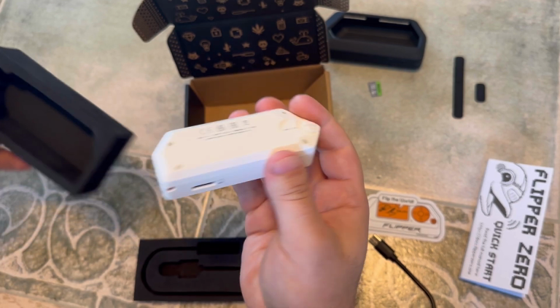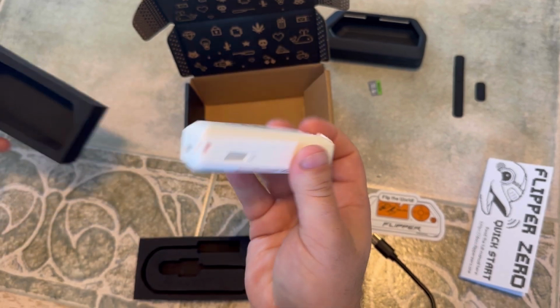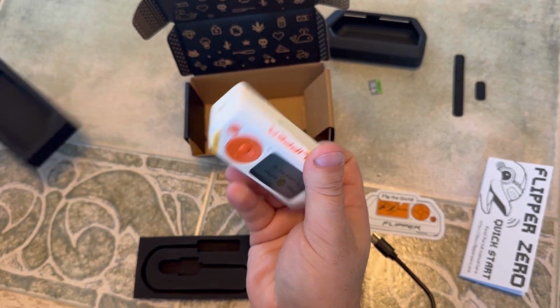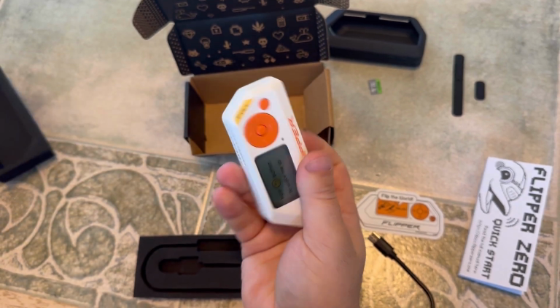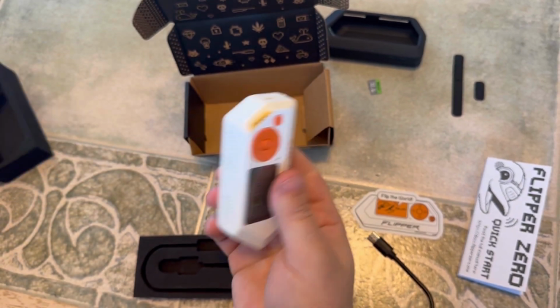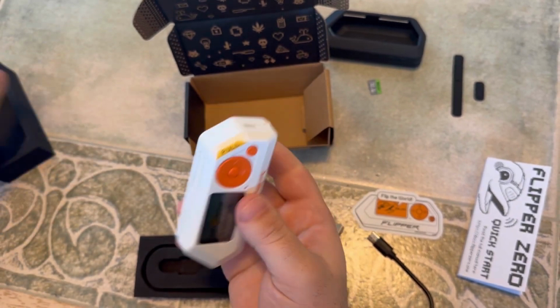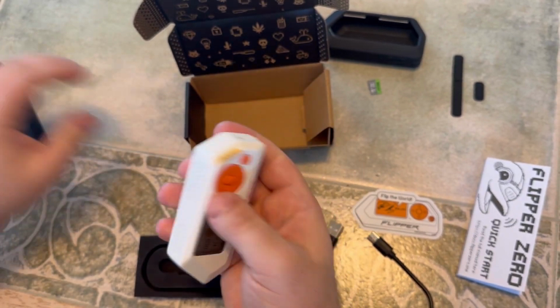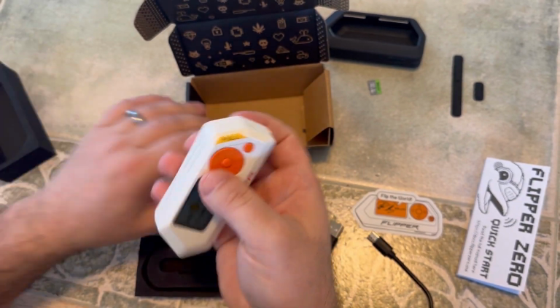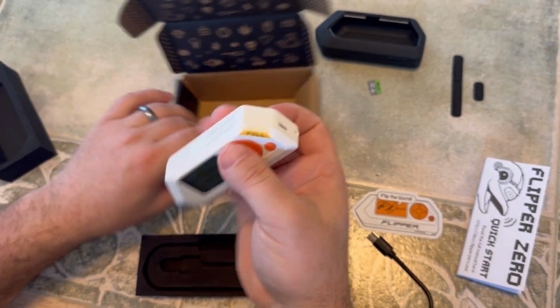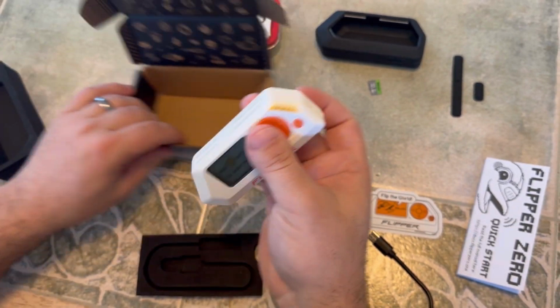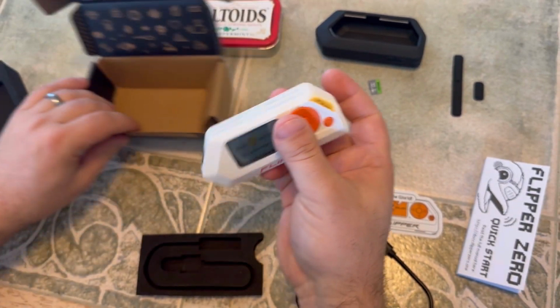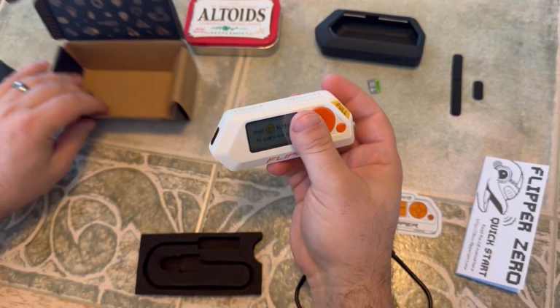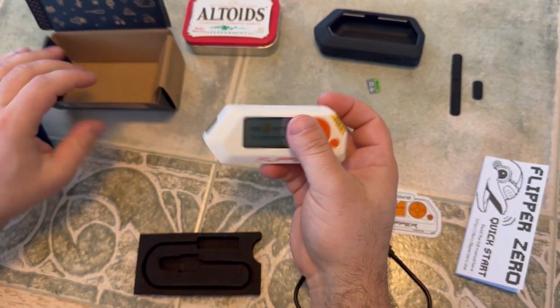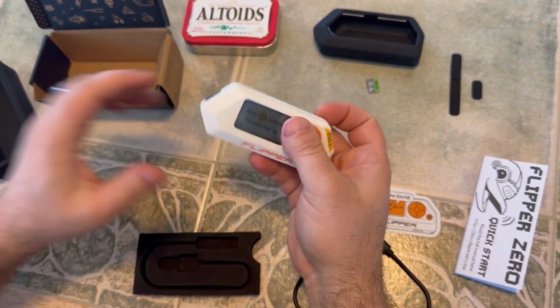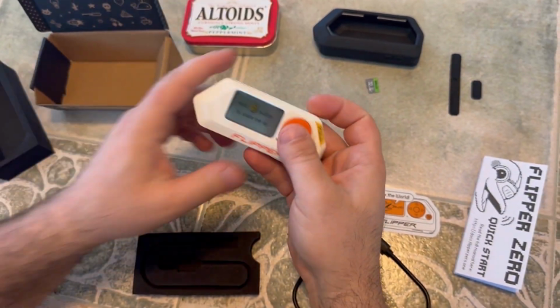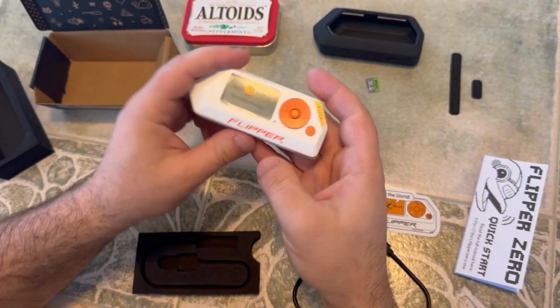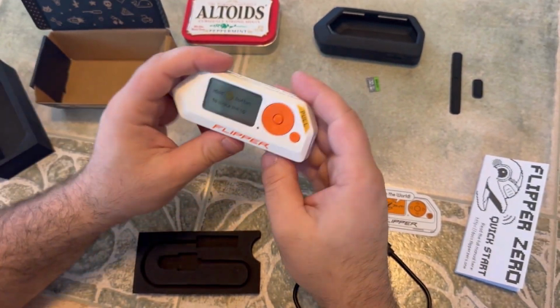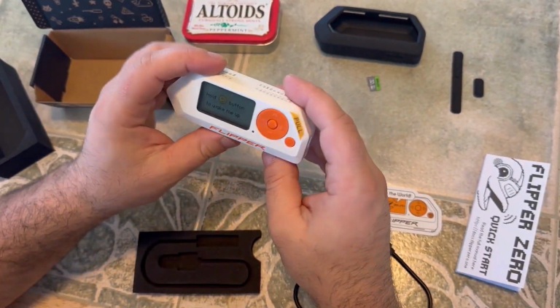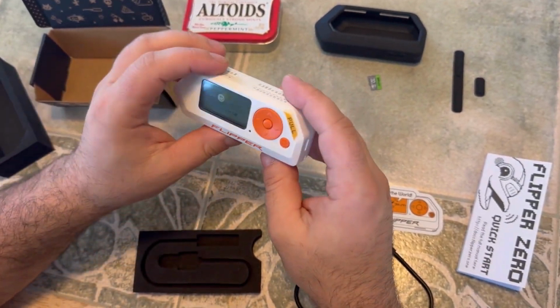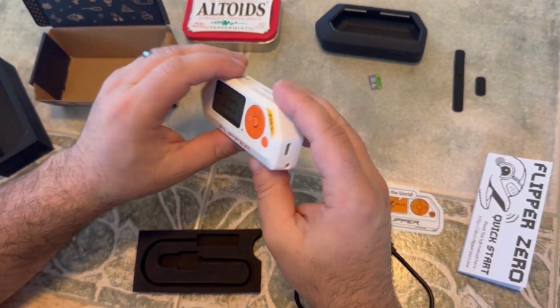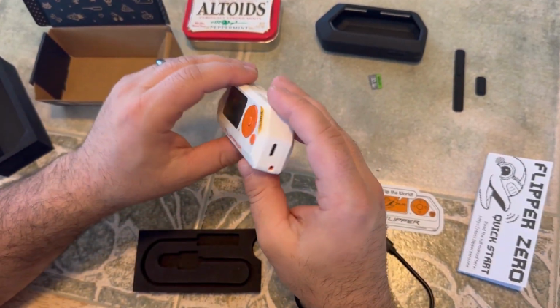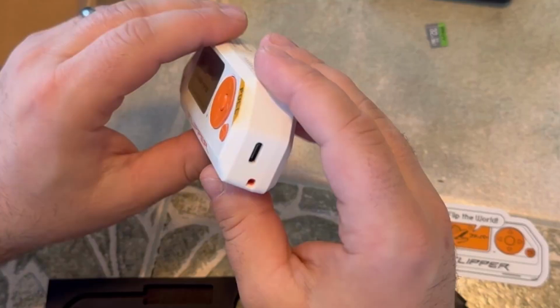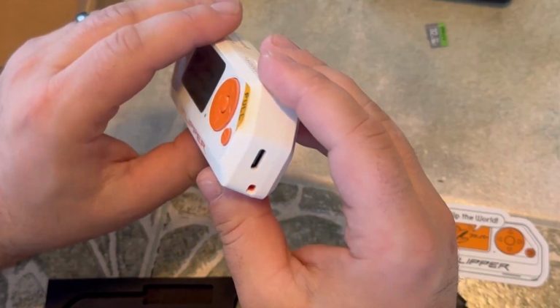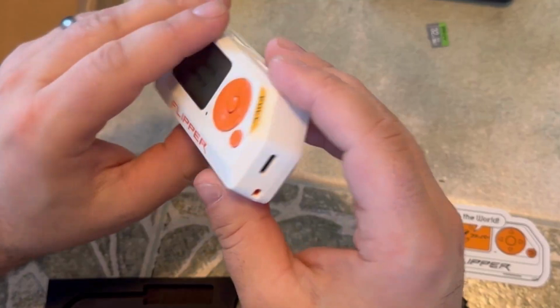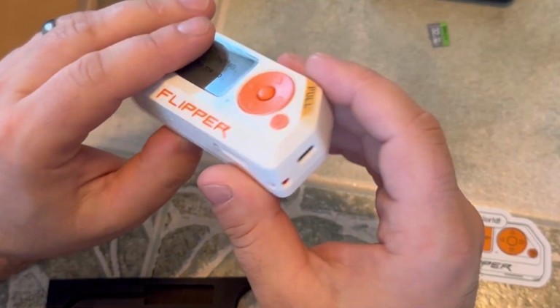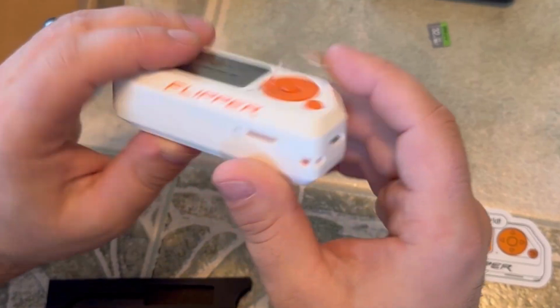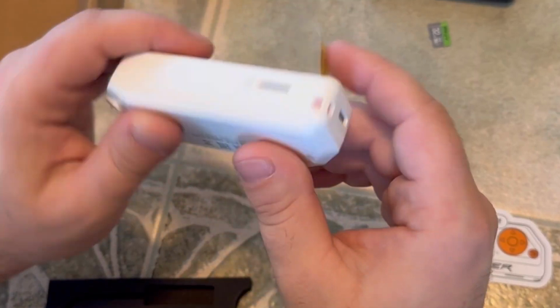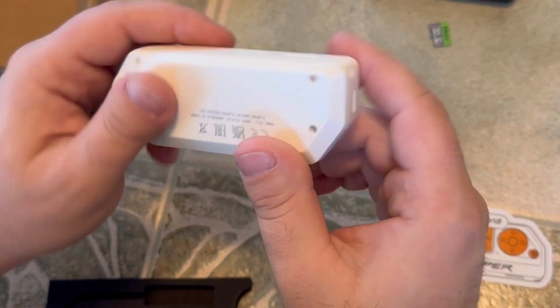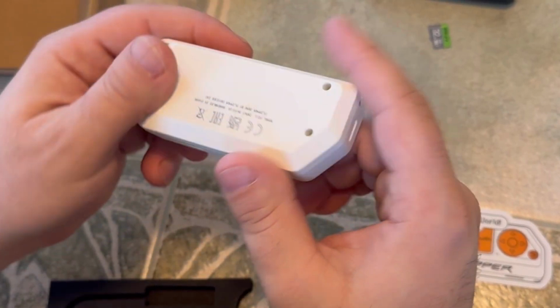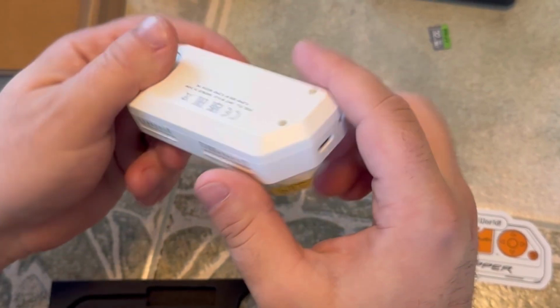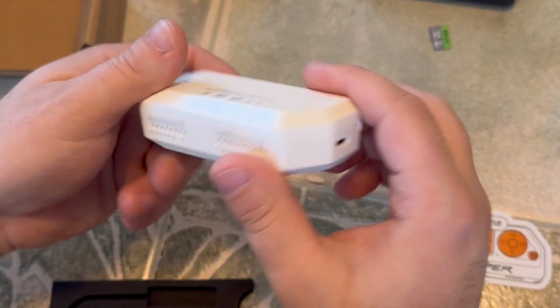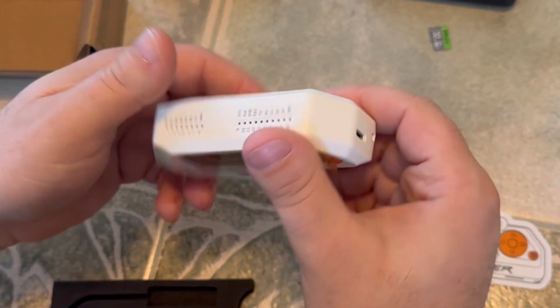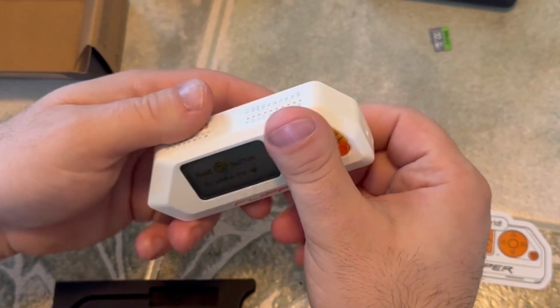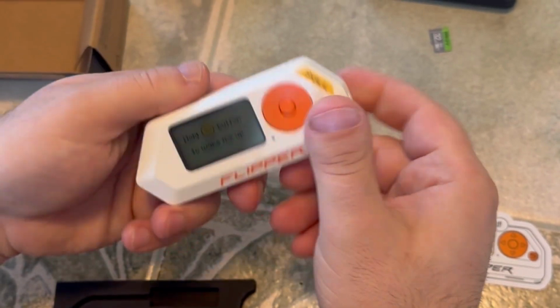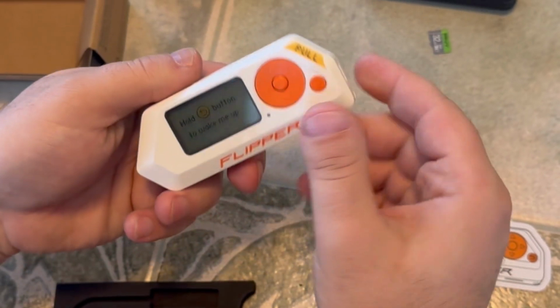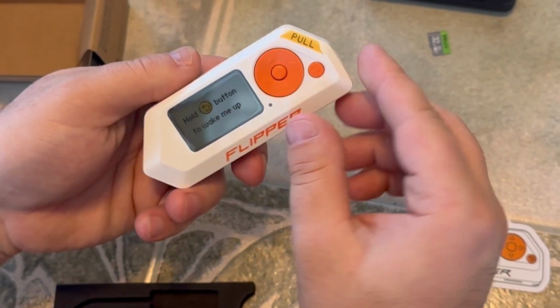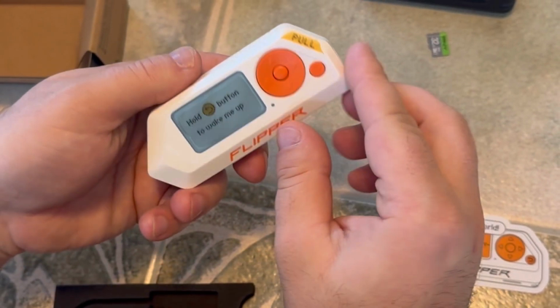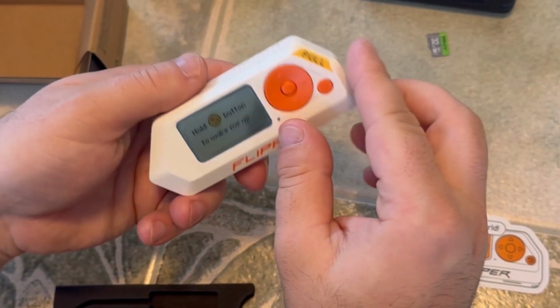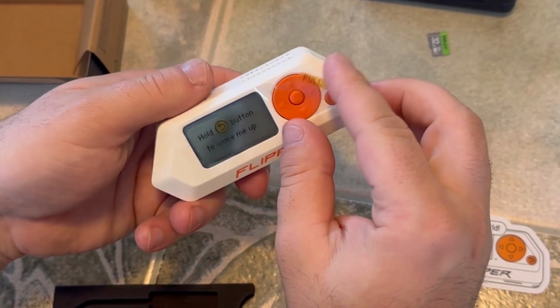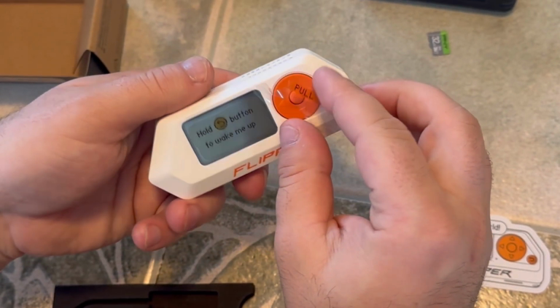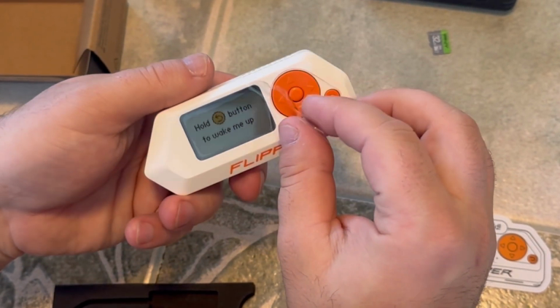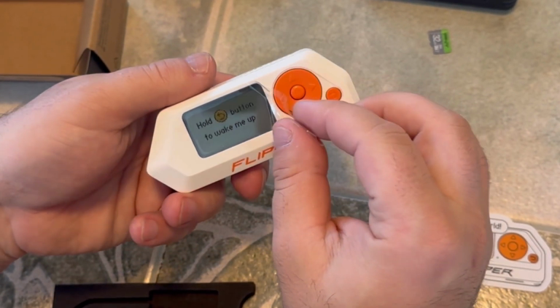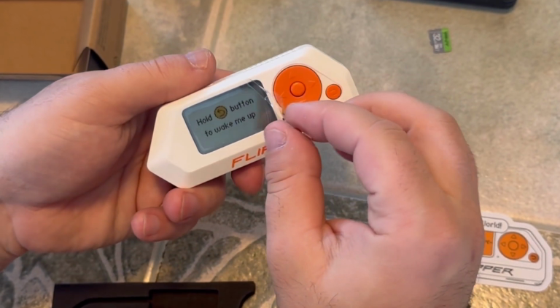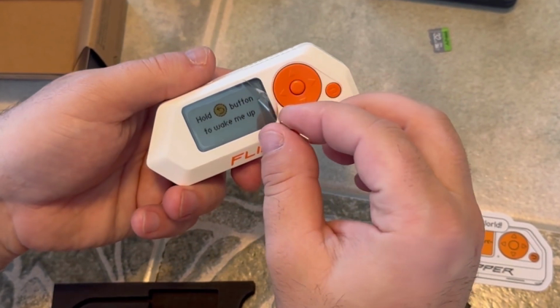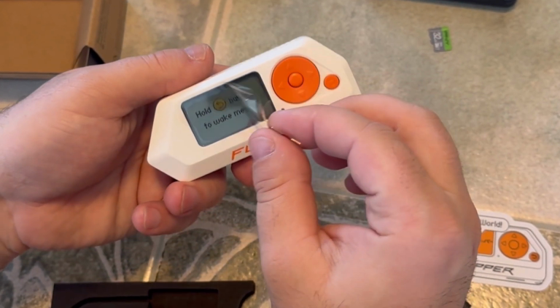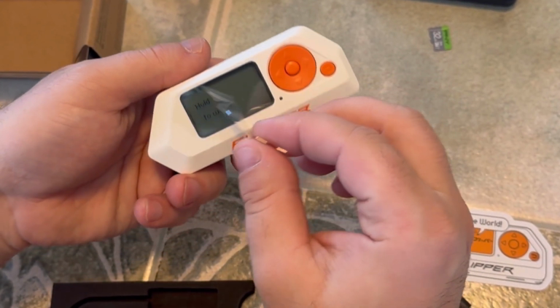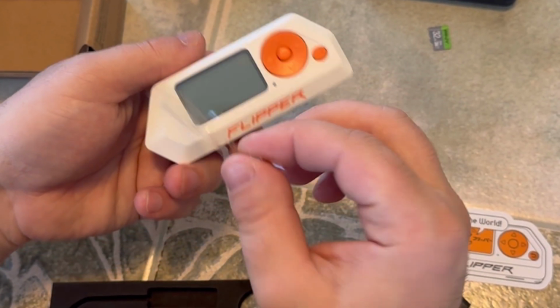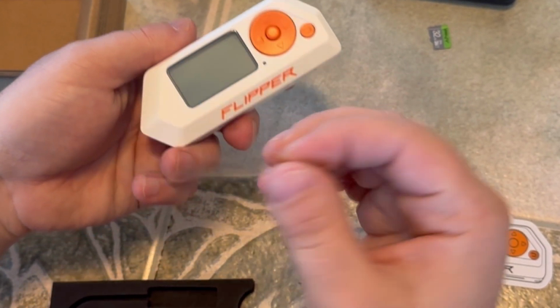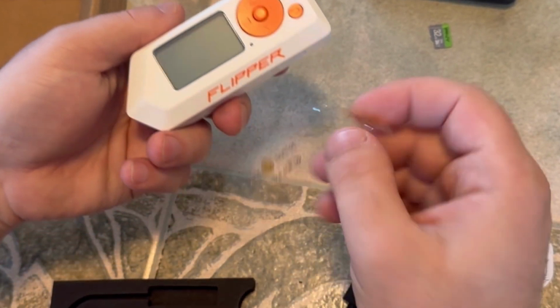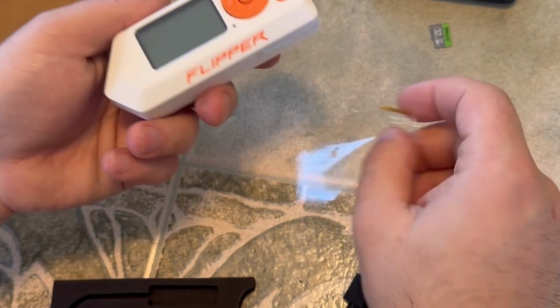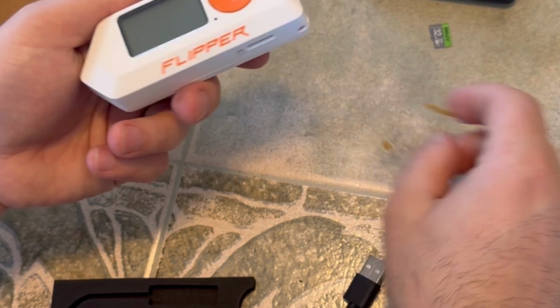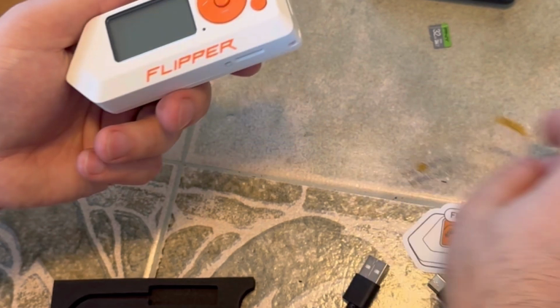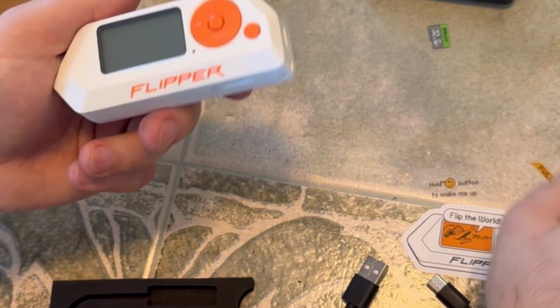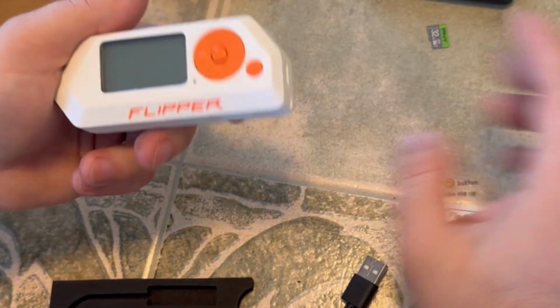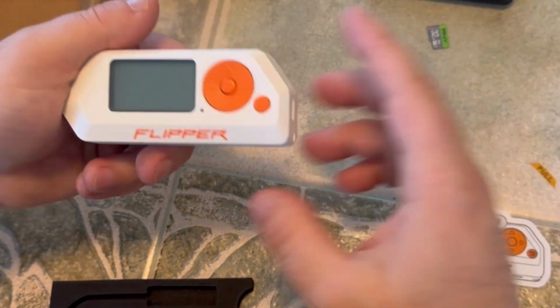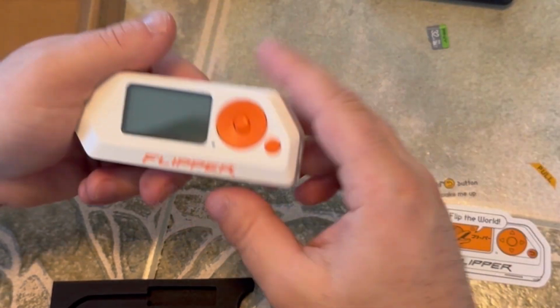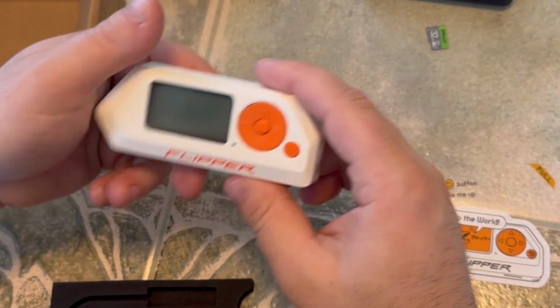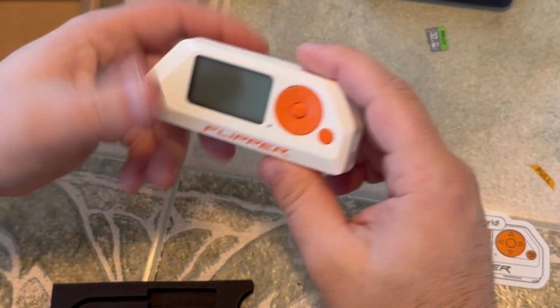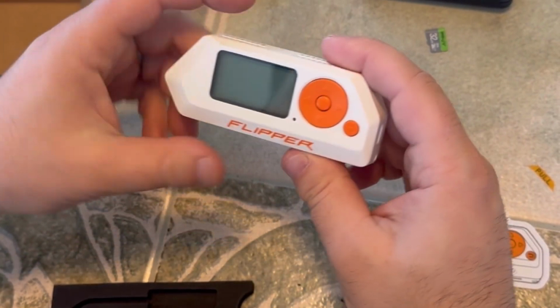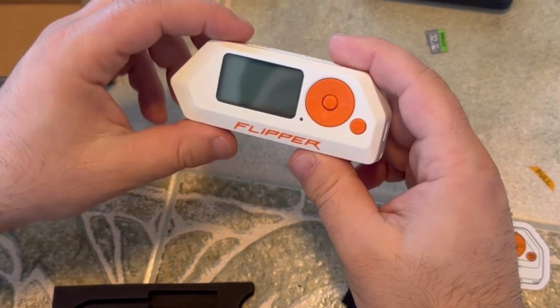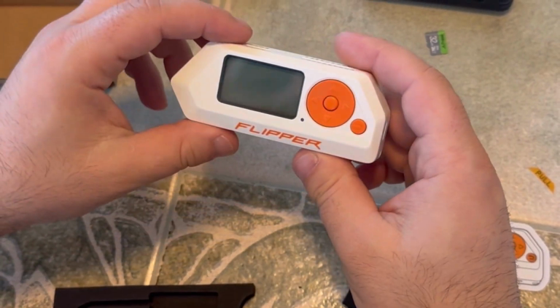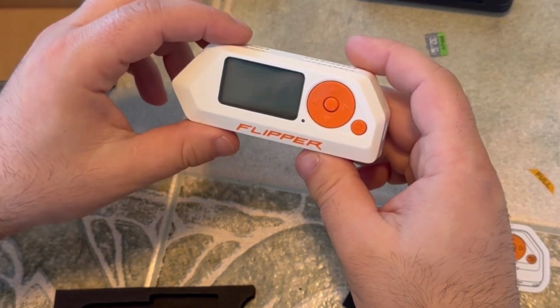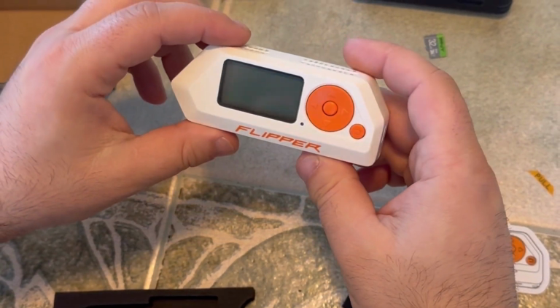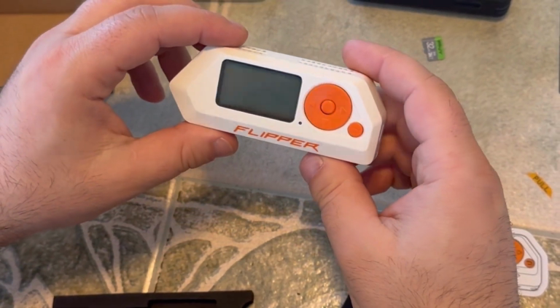Wow, it's actually heavier than I thought it would be. I thought it would feel really cheap, but there it is.